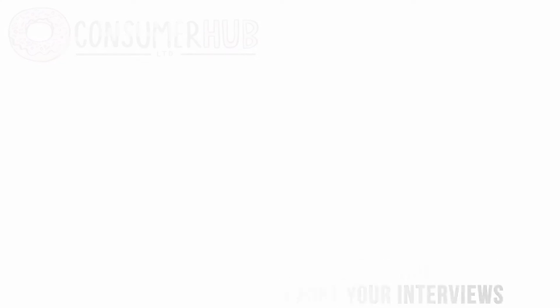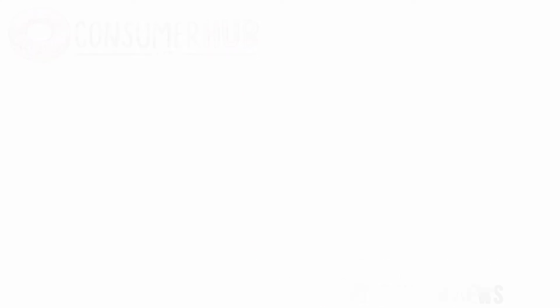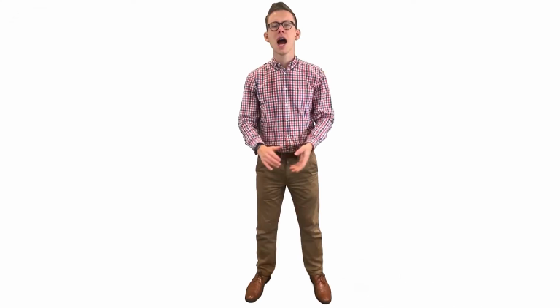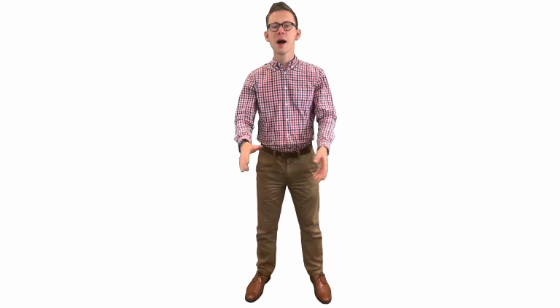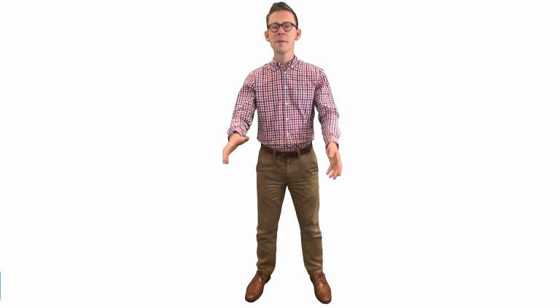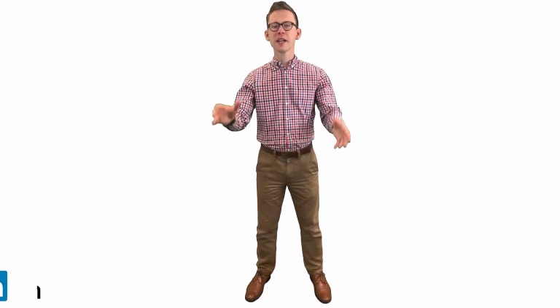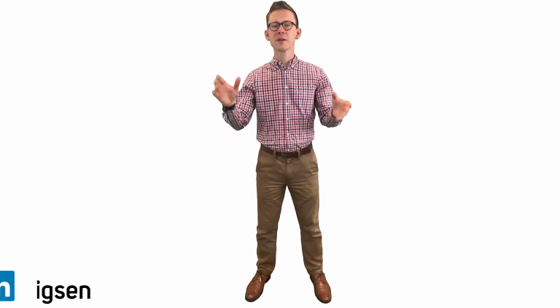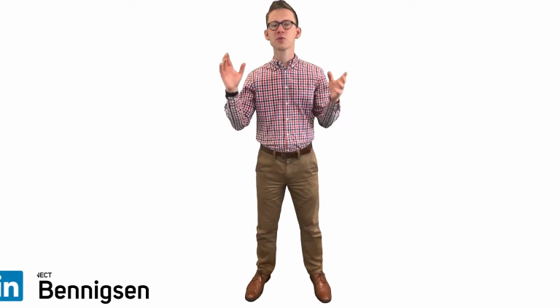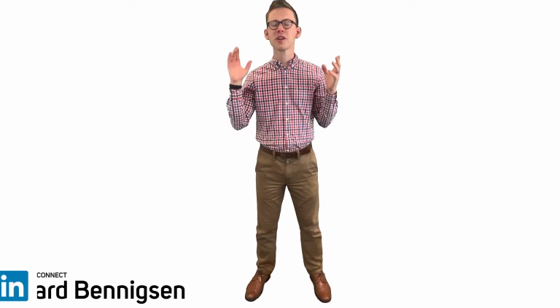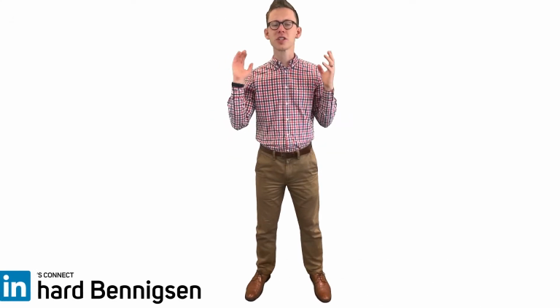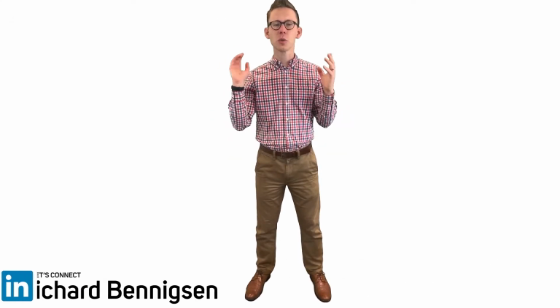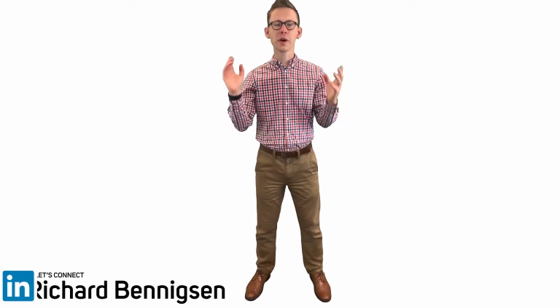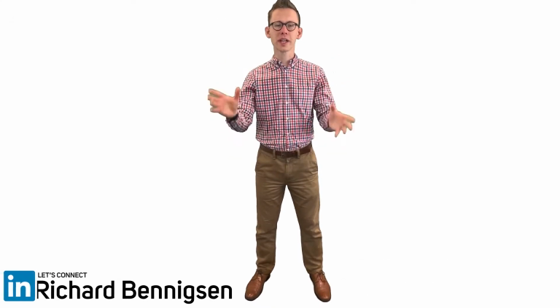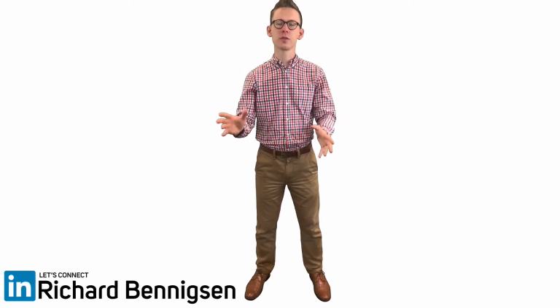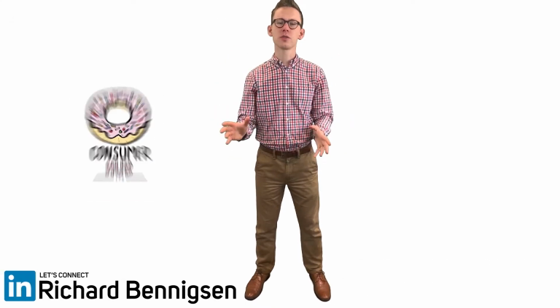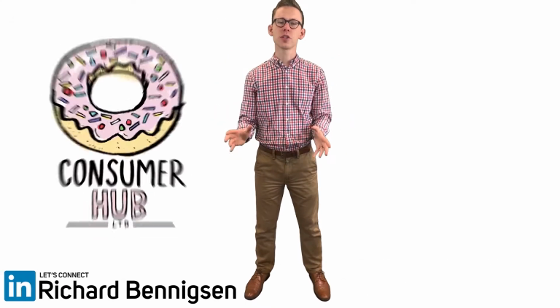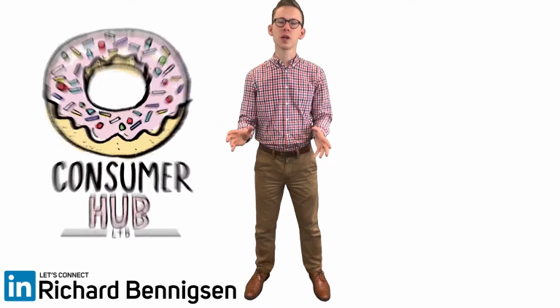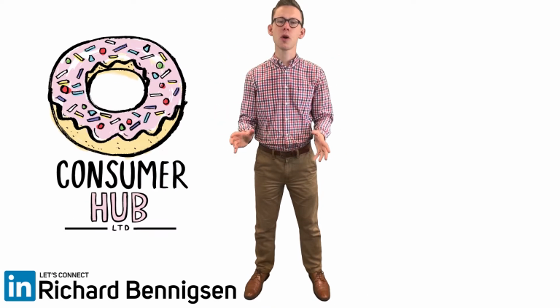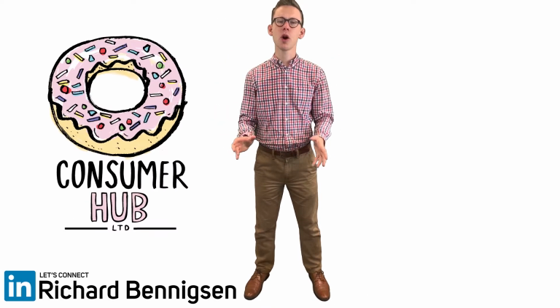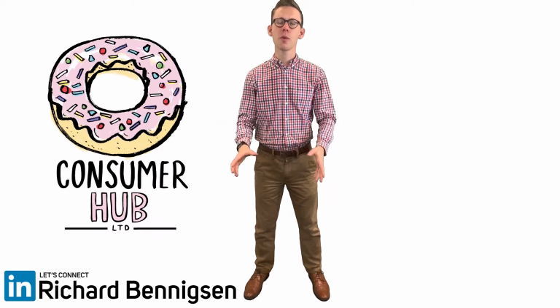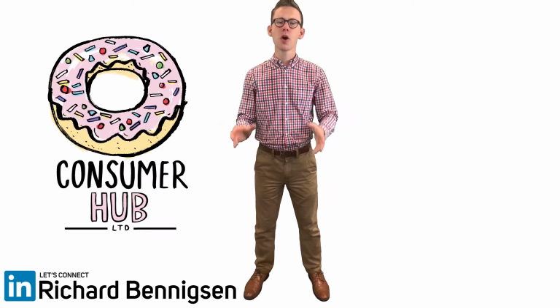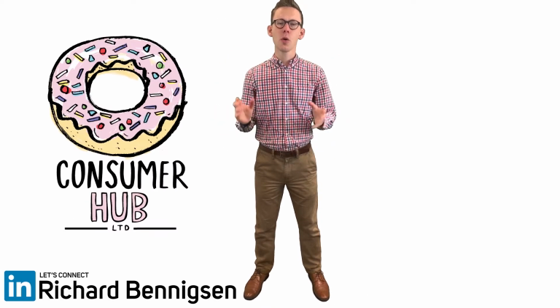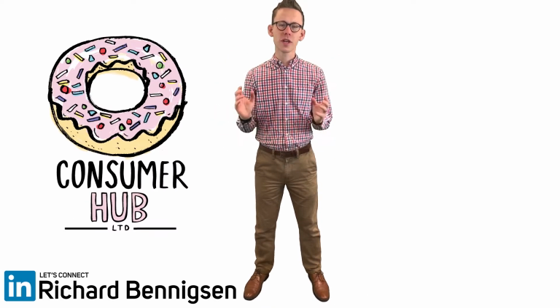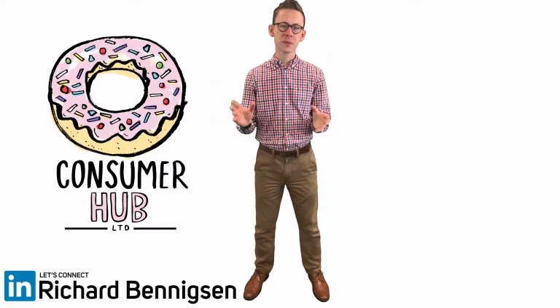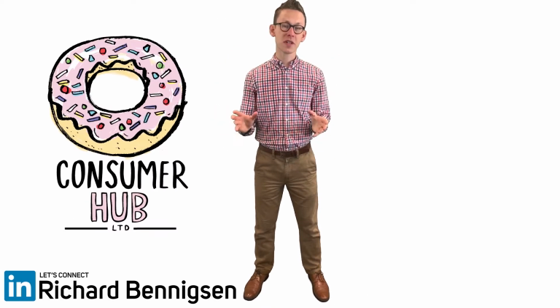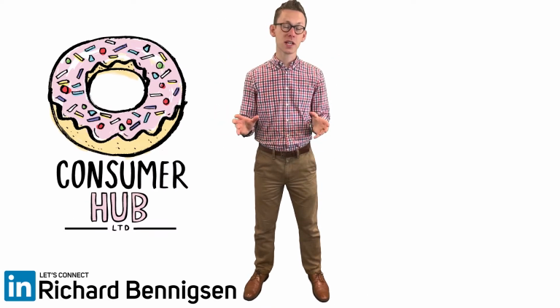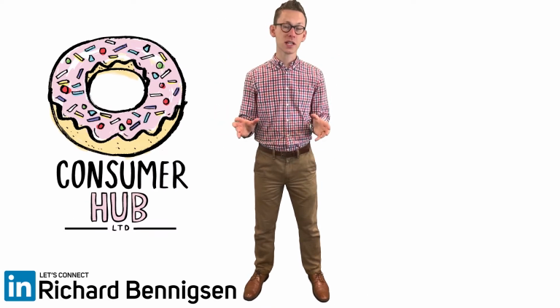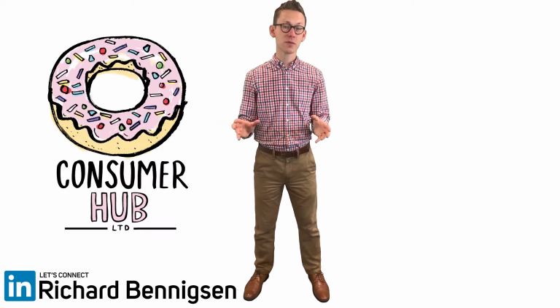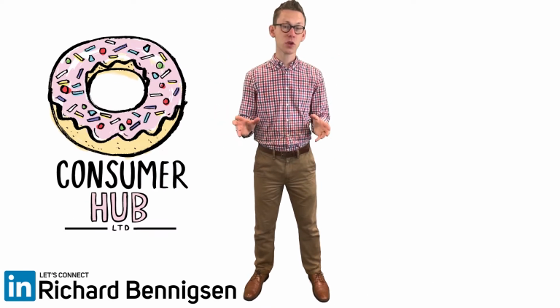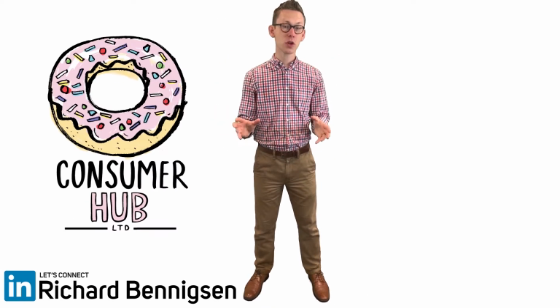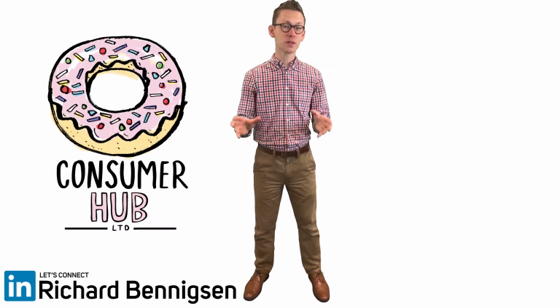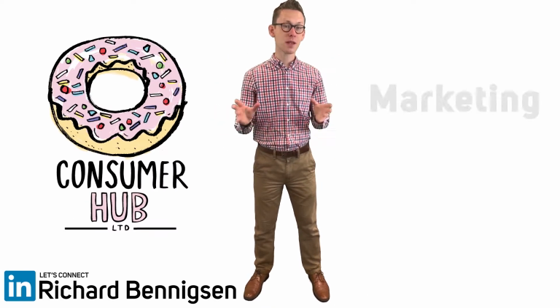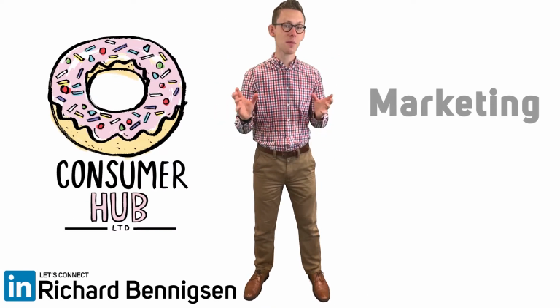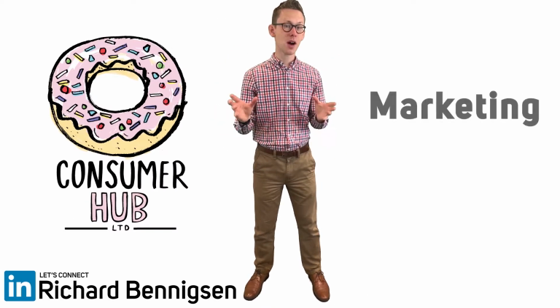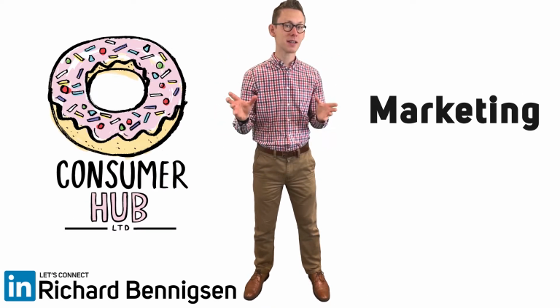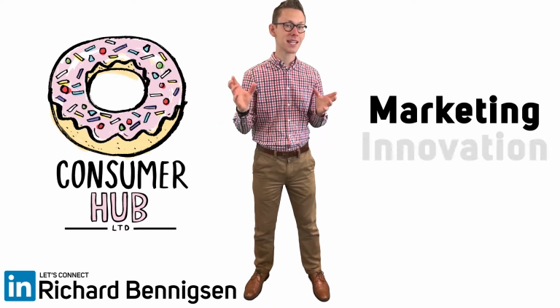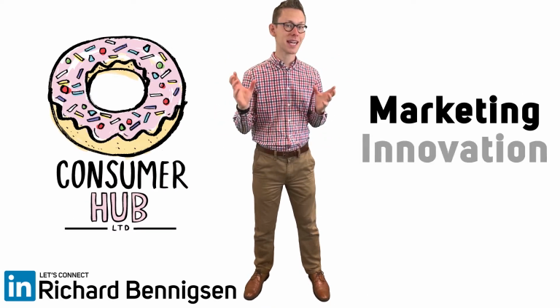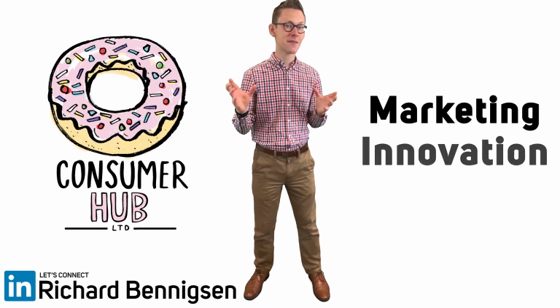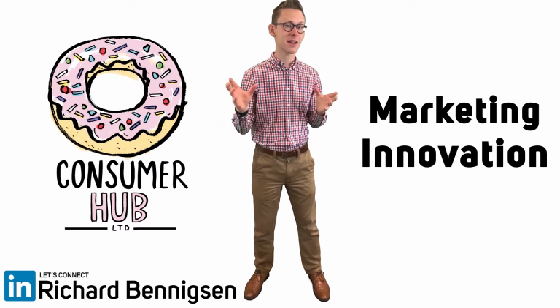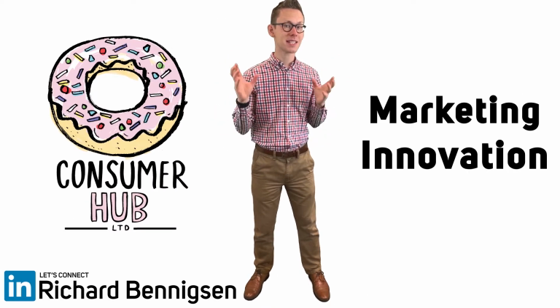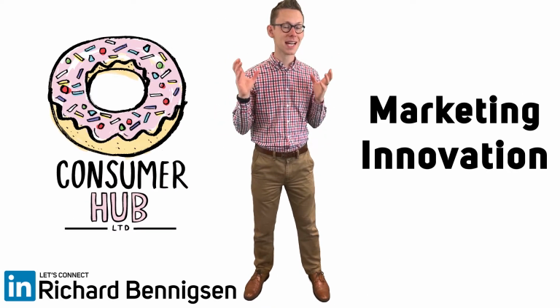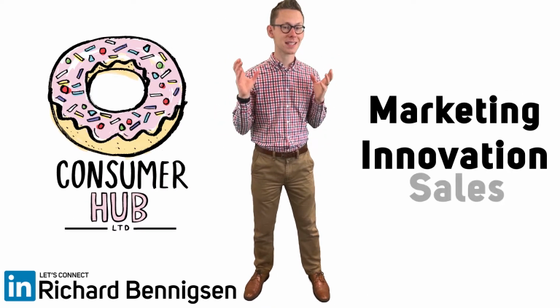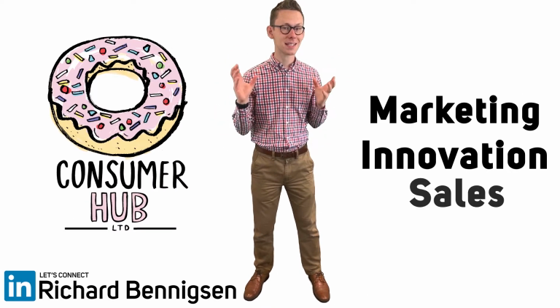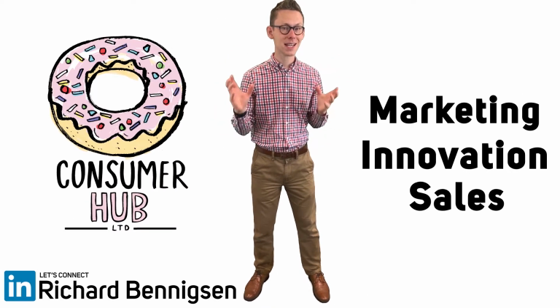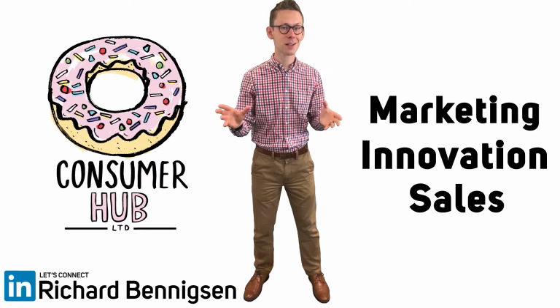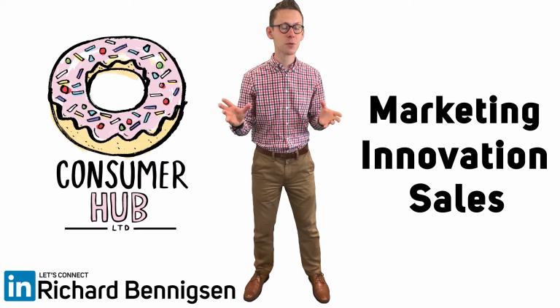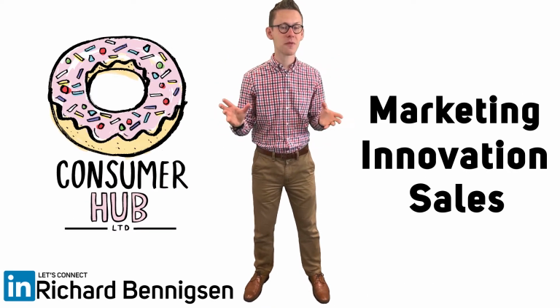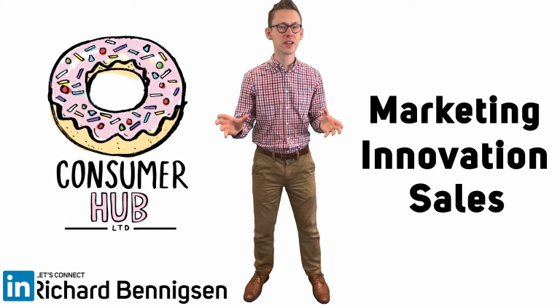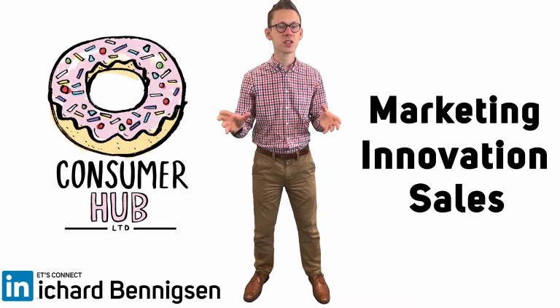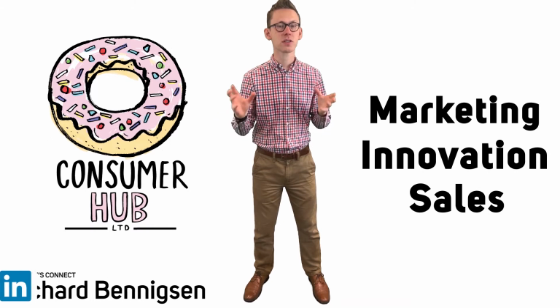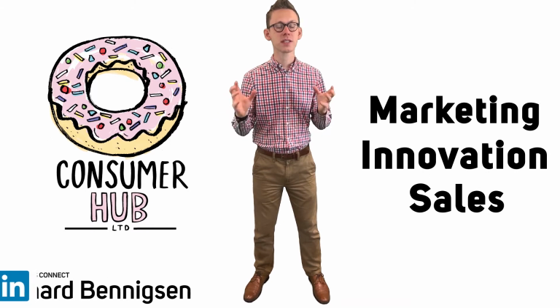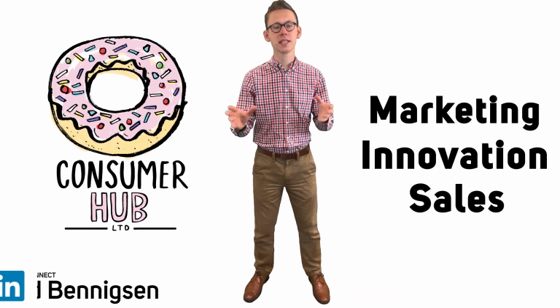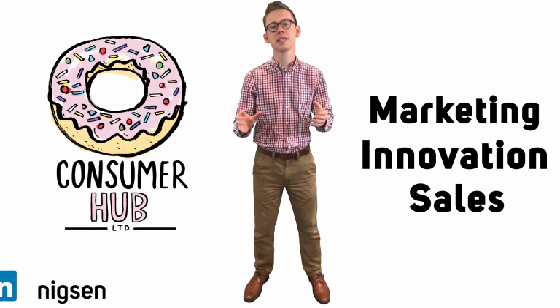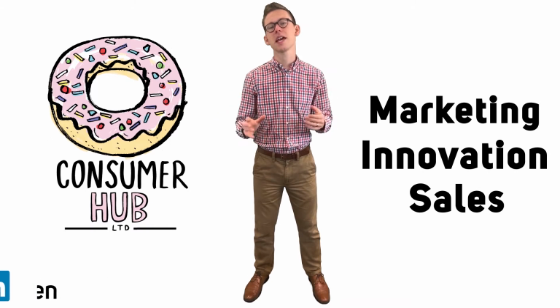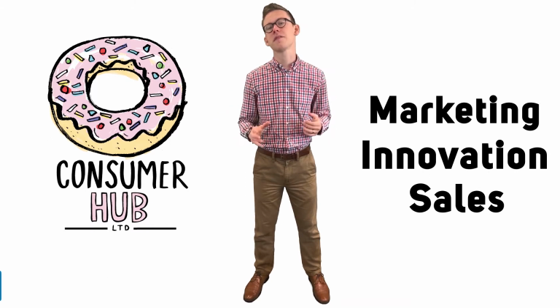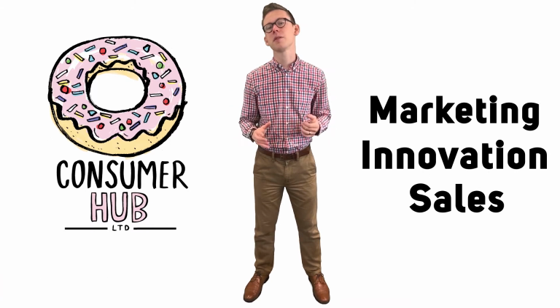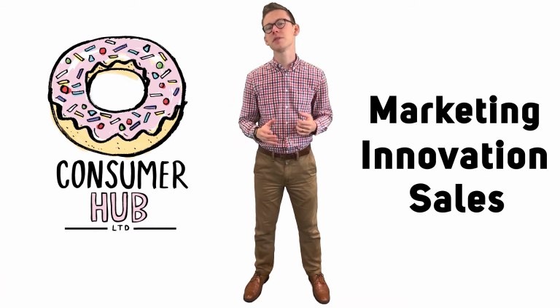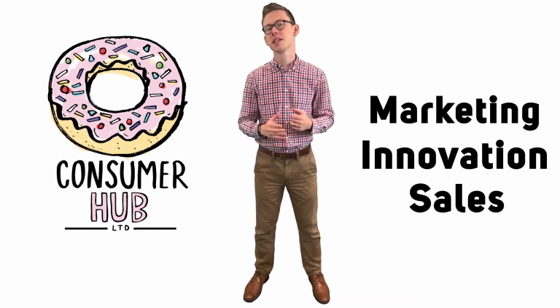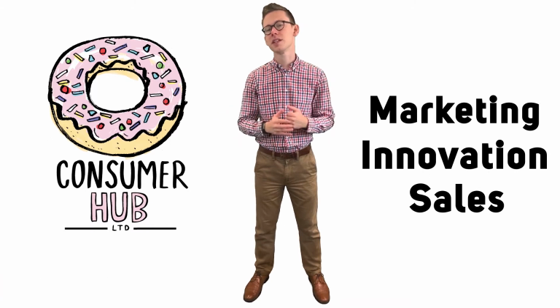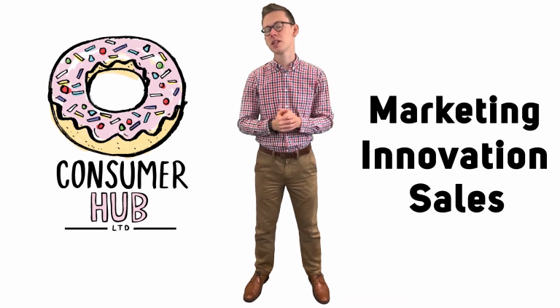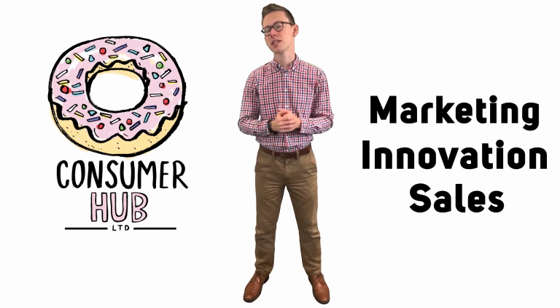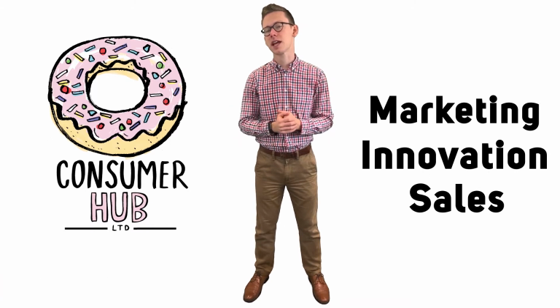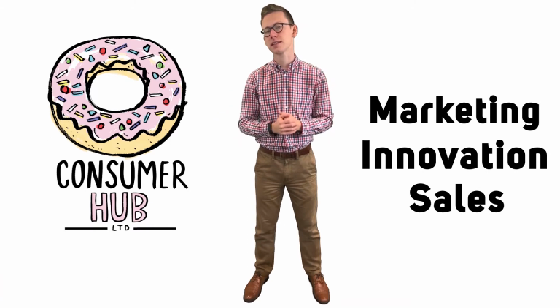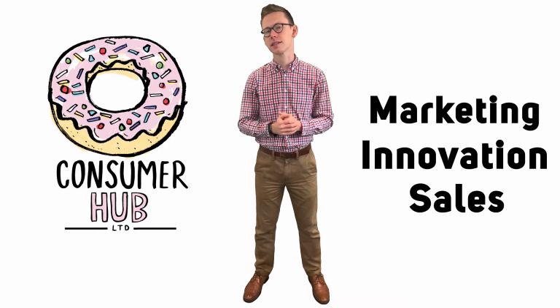Hi, my name is Rich and we're at Consumer Hub. We specialize in recruiting marketing, innovation and sales professionals into the FMCG sector.